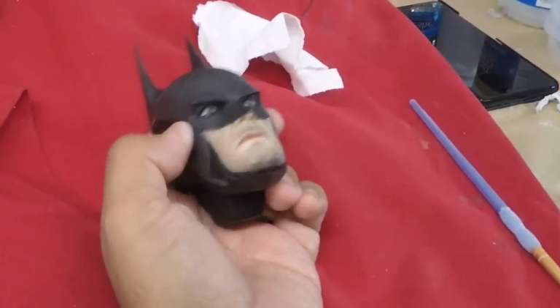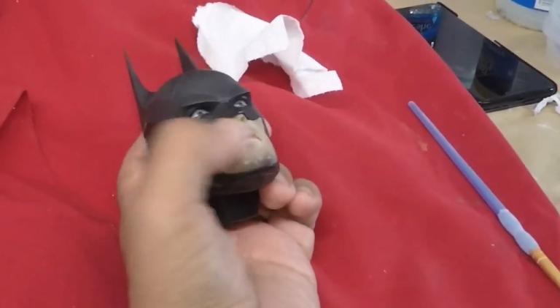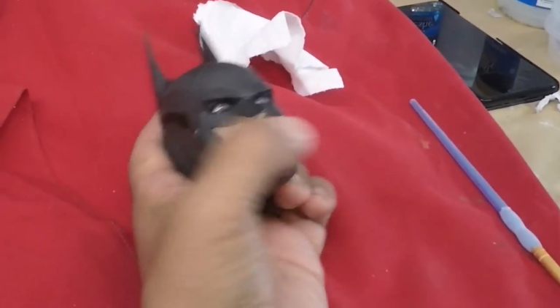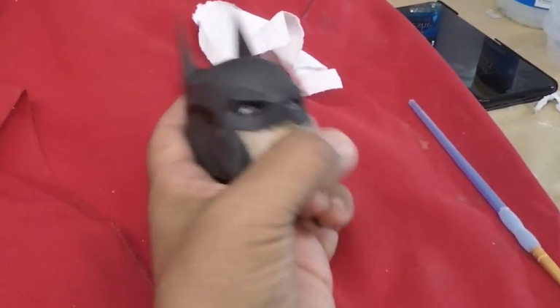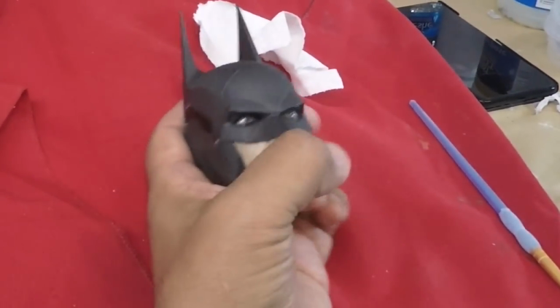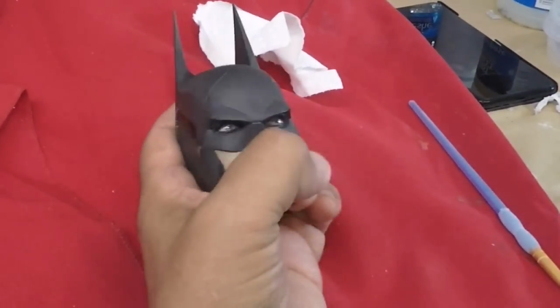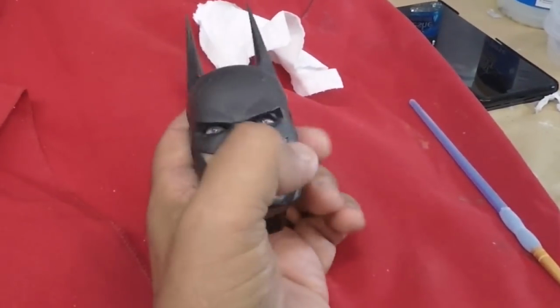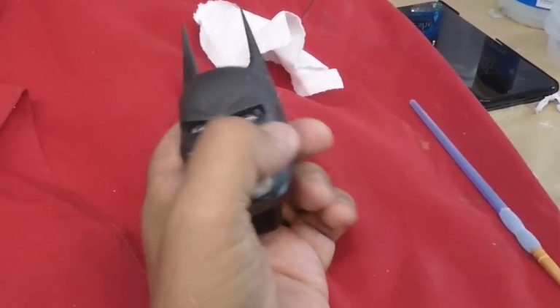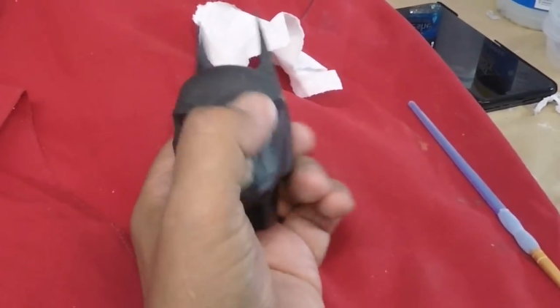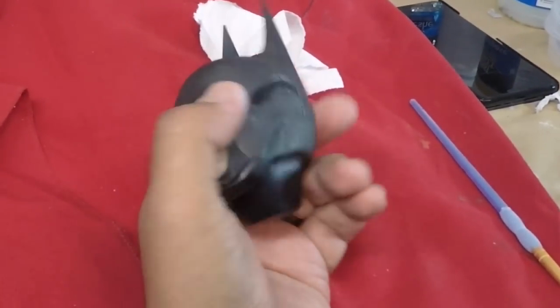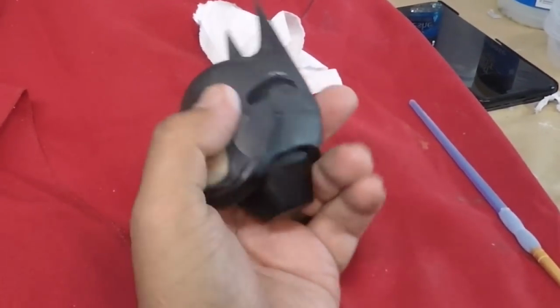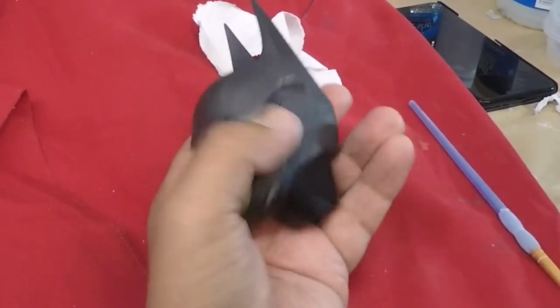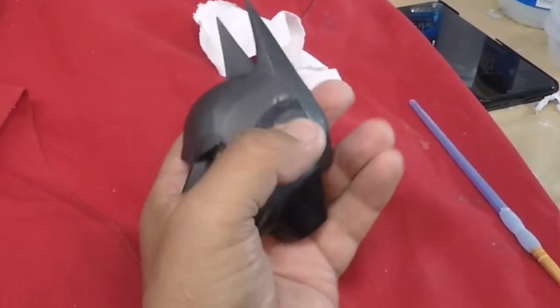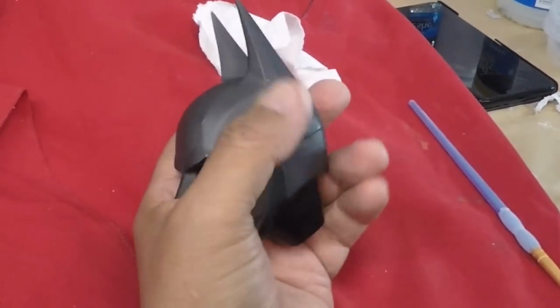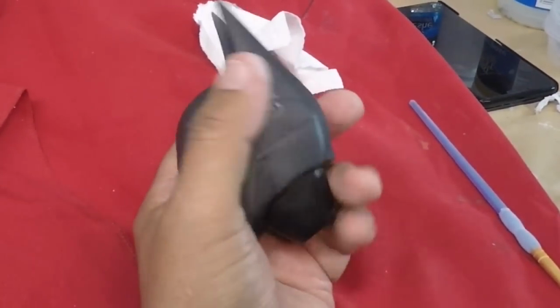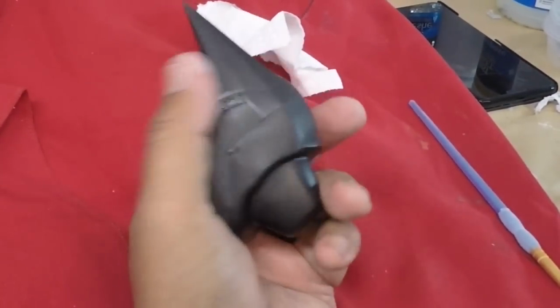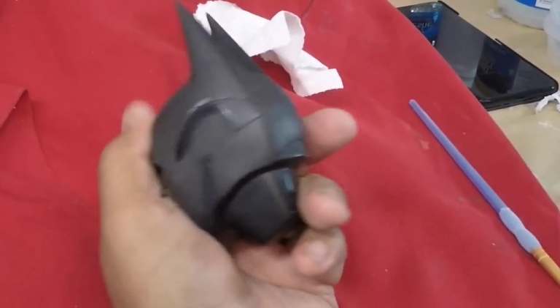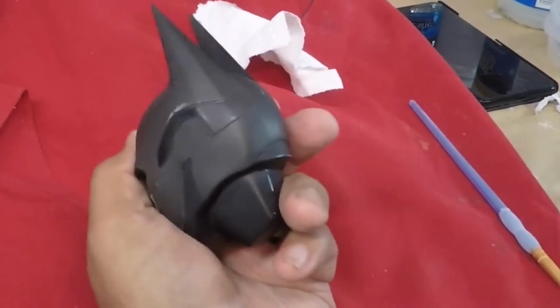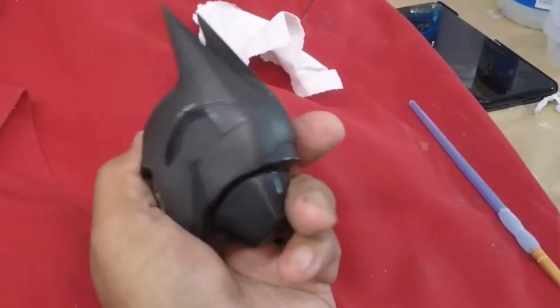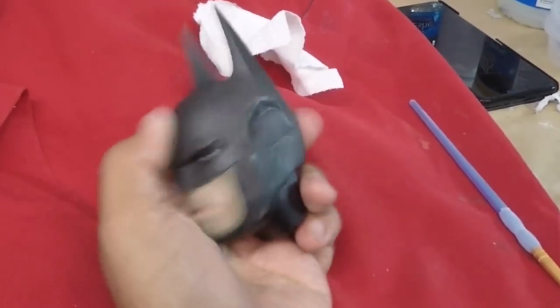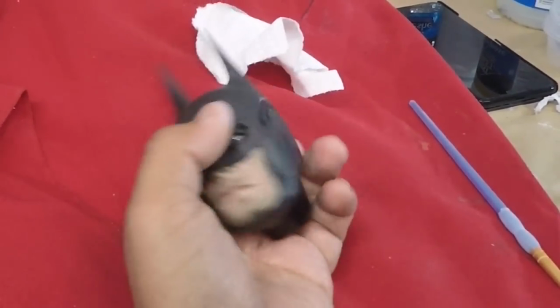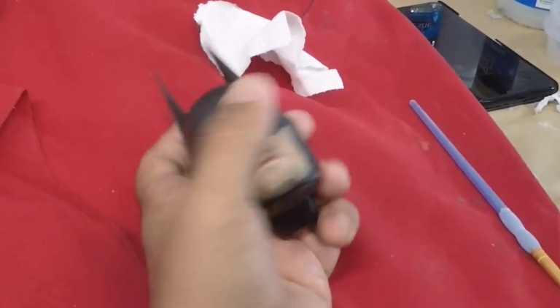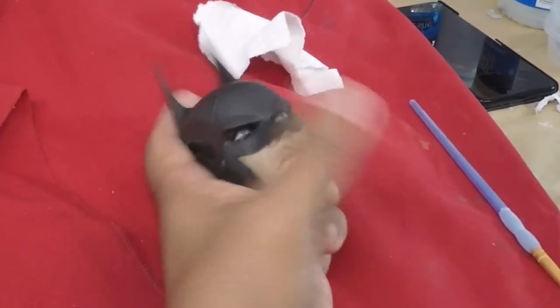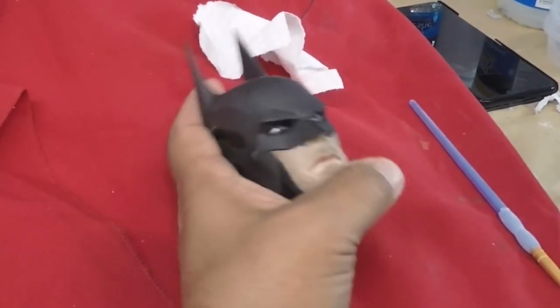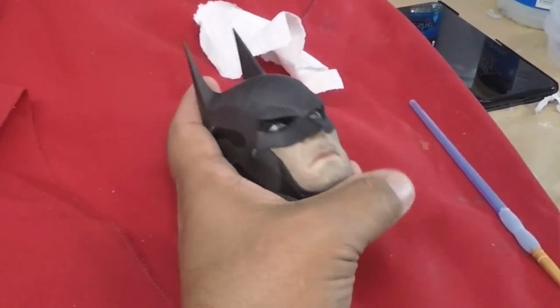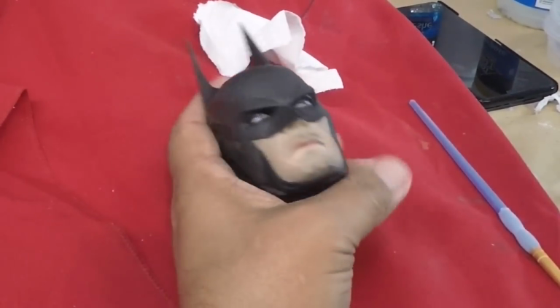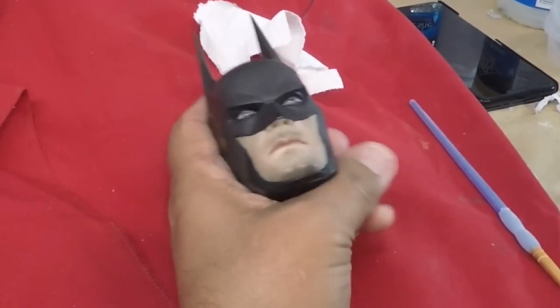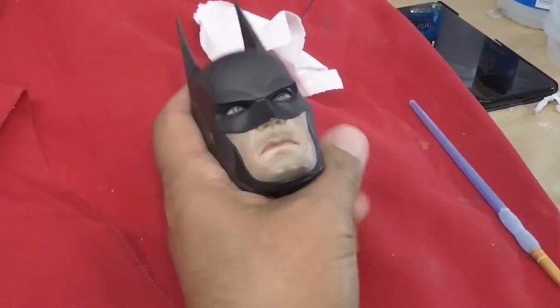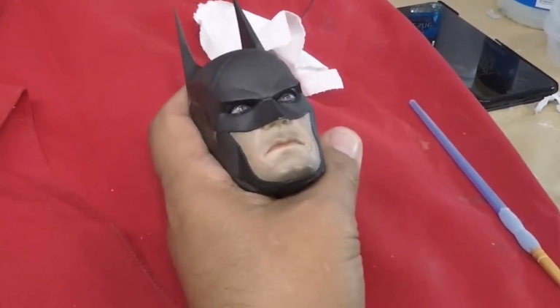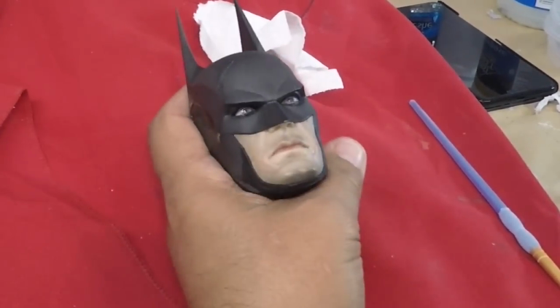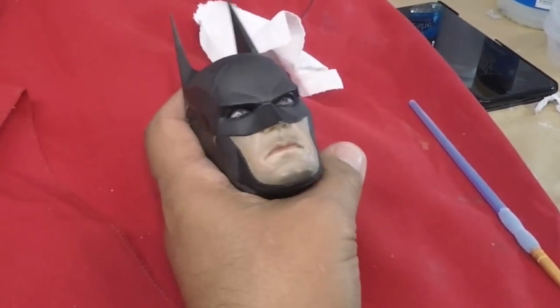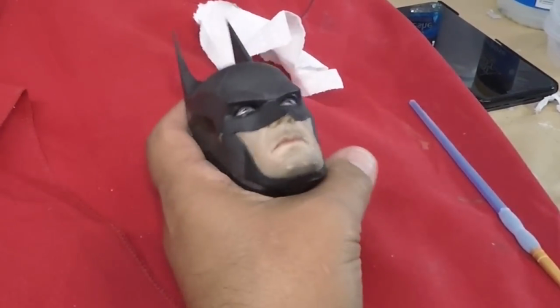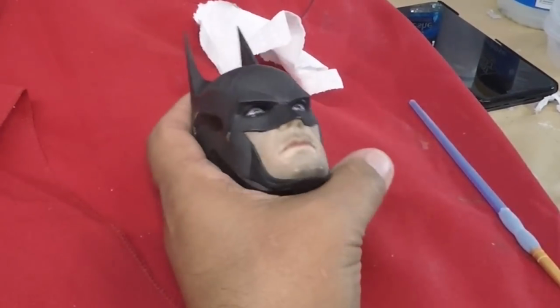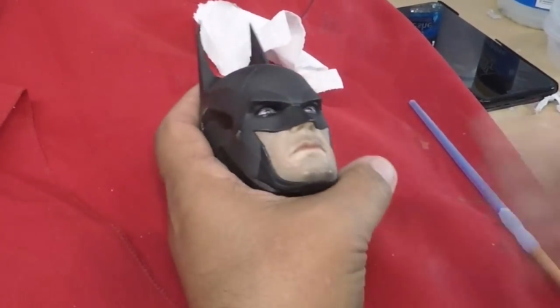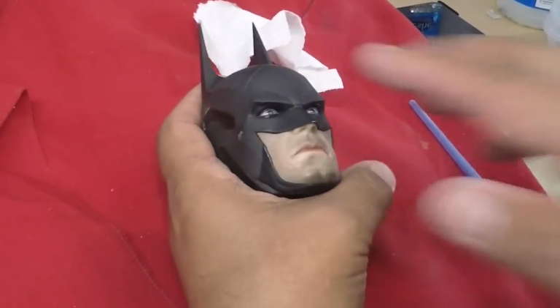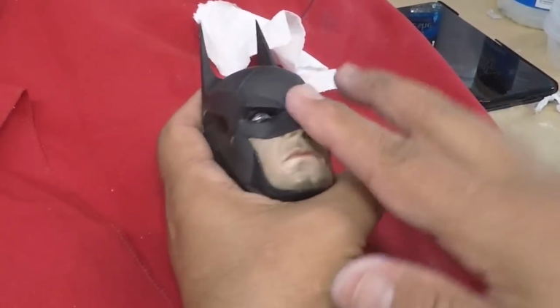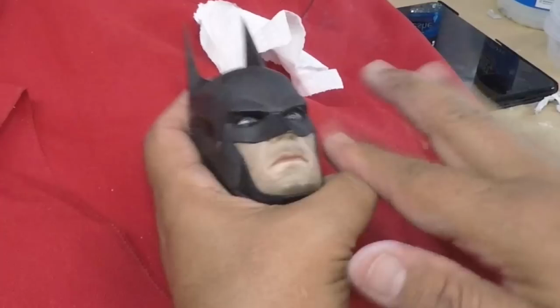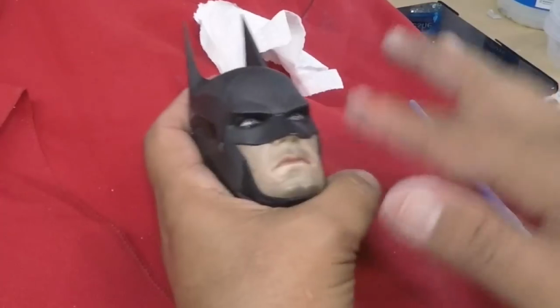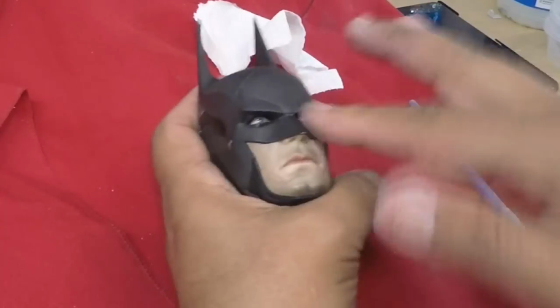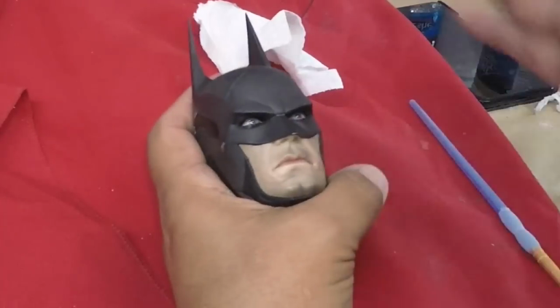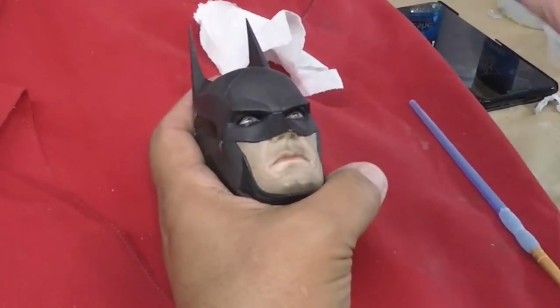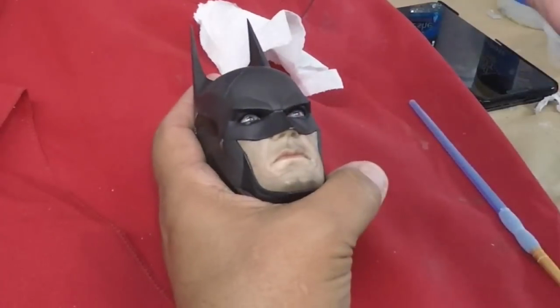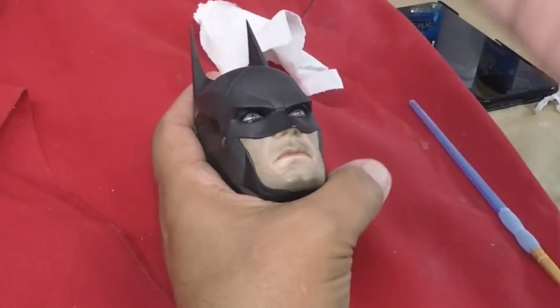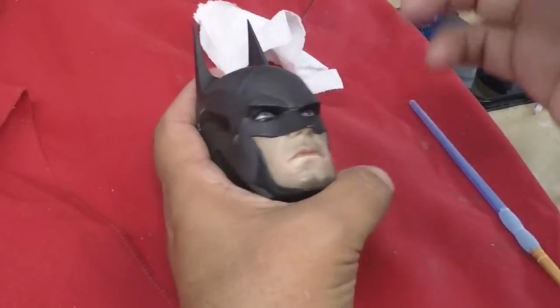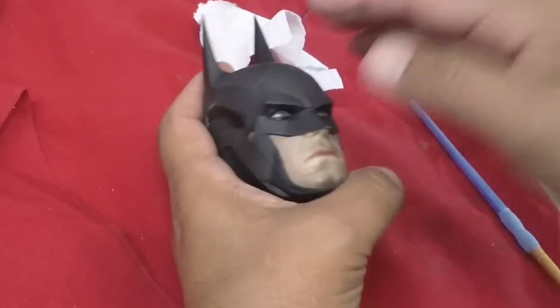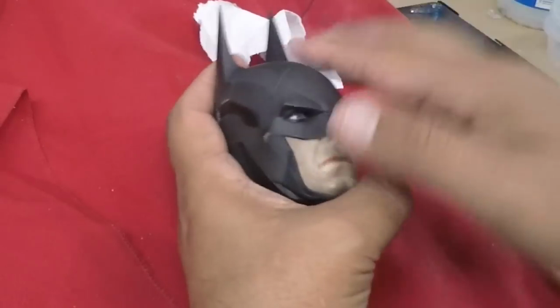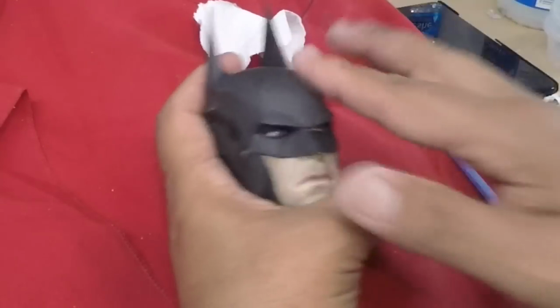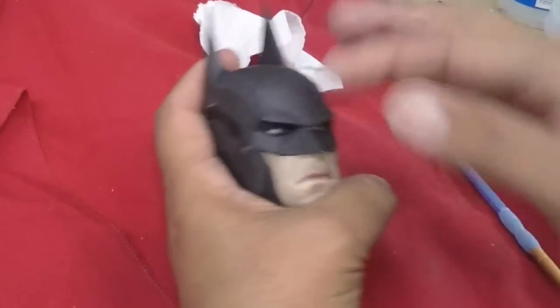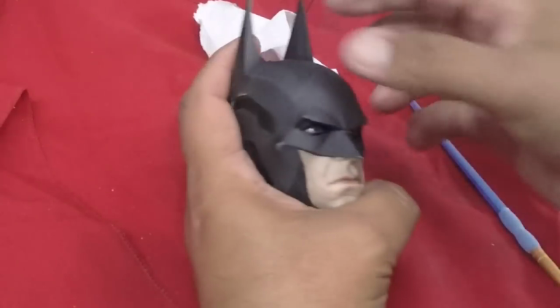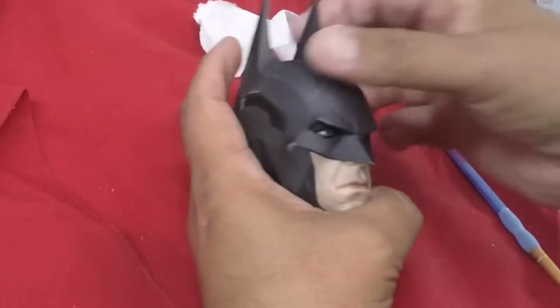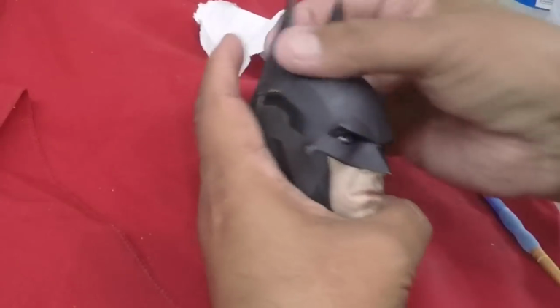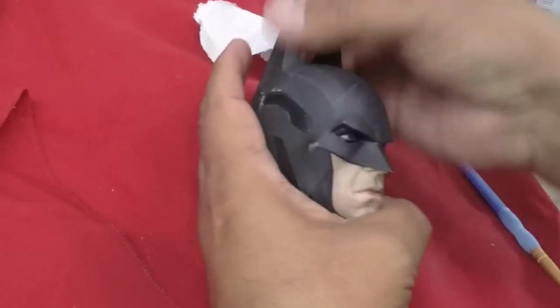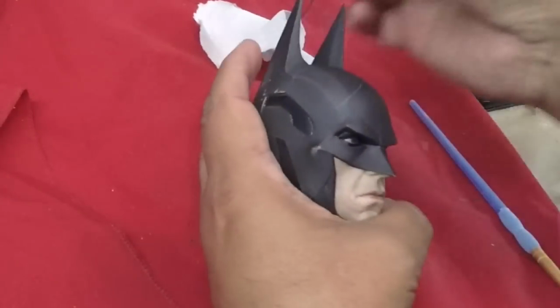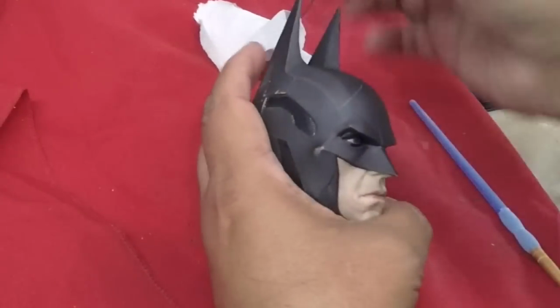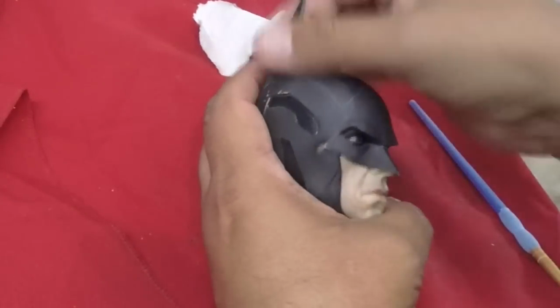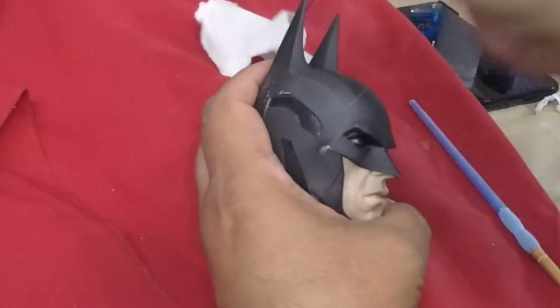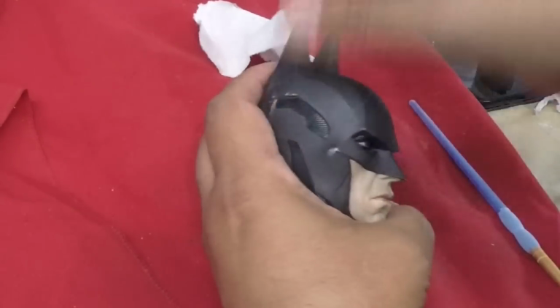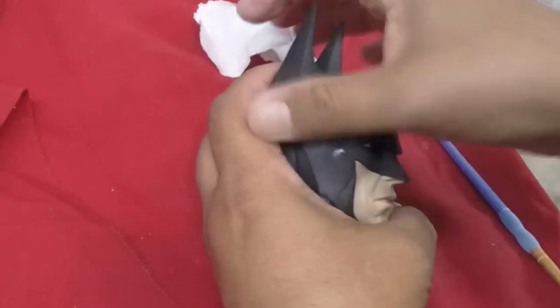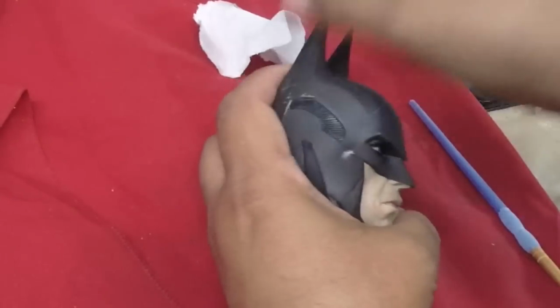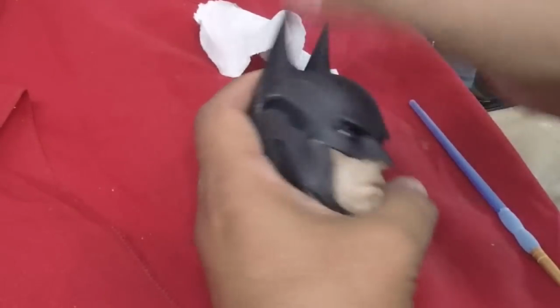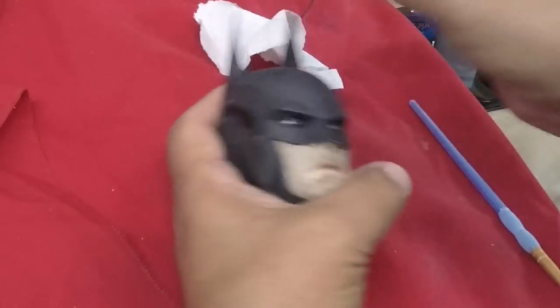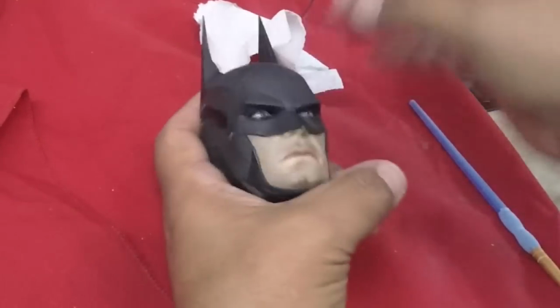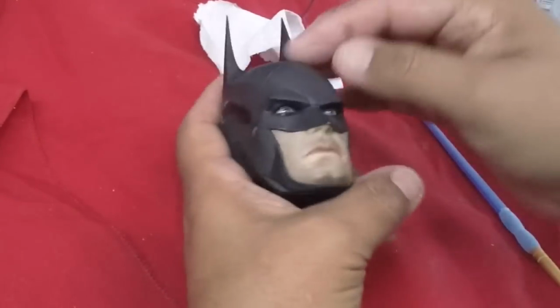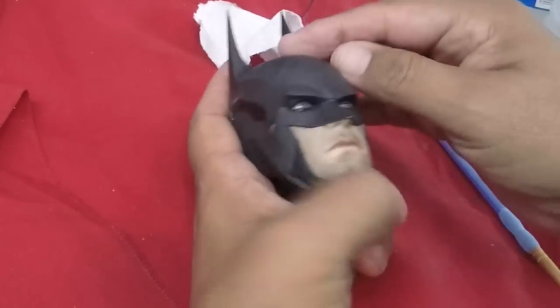Hey guys, amigos, Rafael here. We are just going to give this guy a quick paint job. Well, not a quick paint job. Vamos a darle una pintada a este Batman.